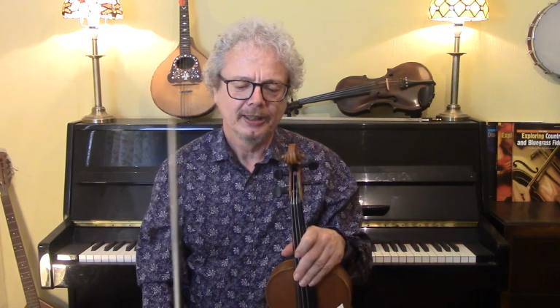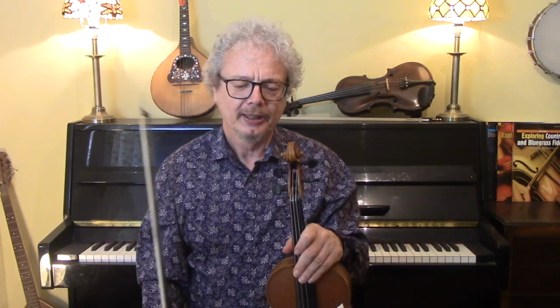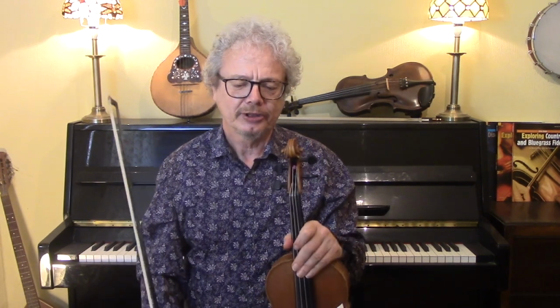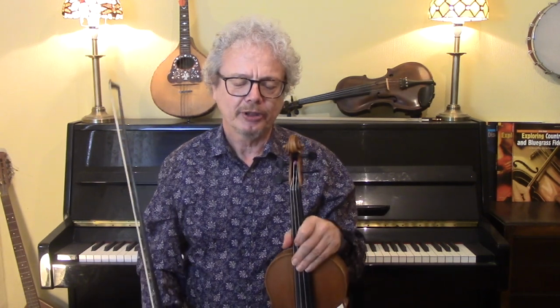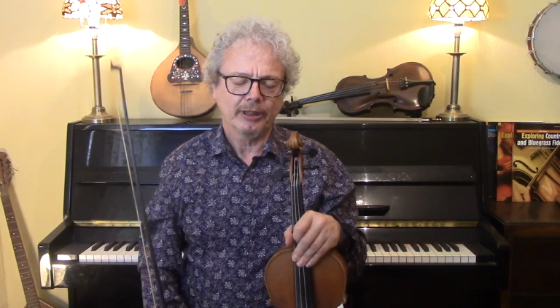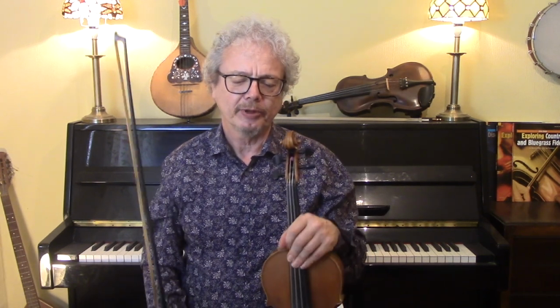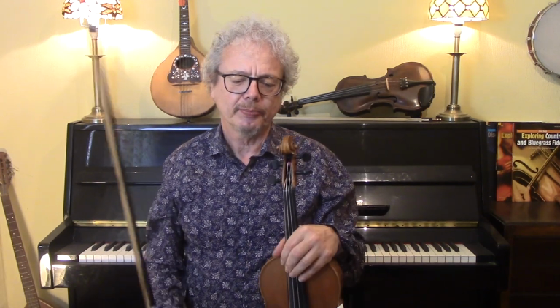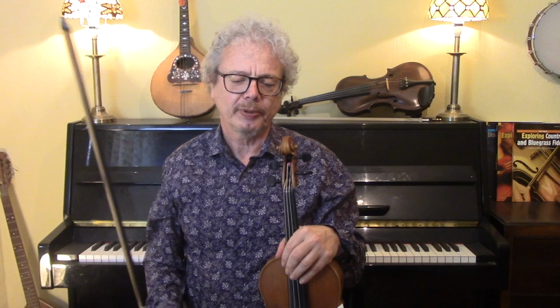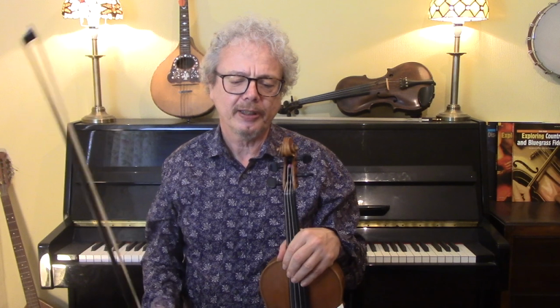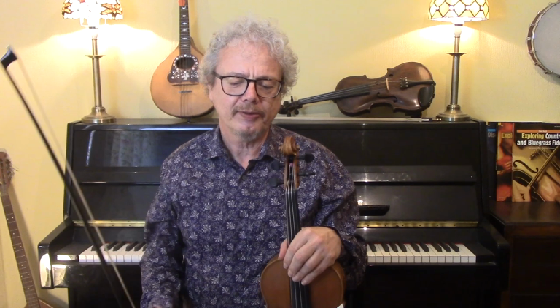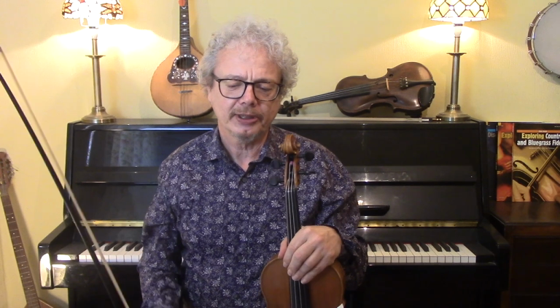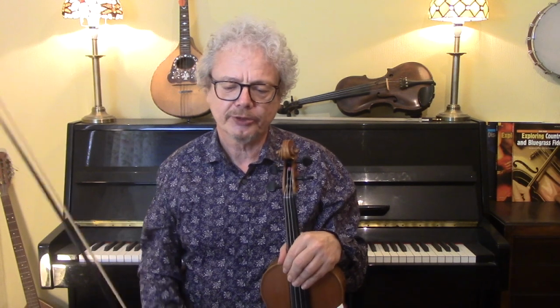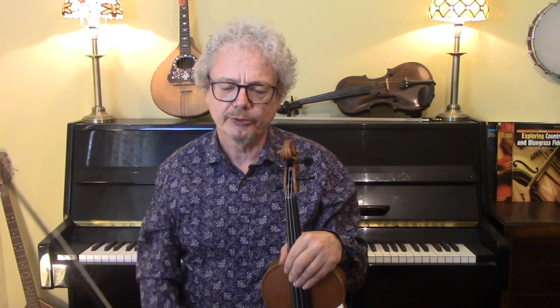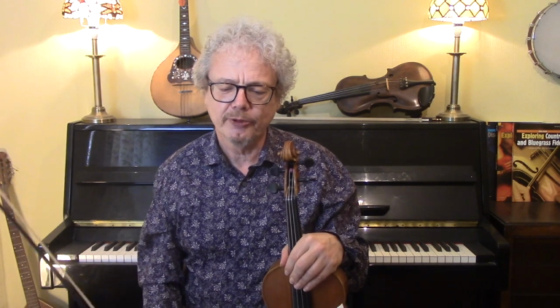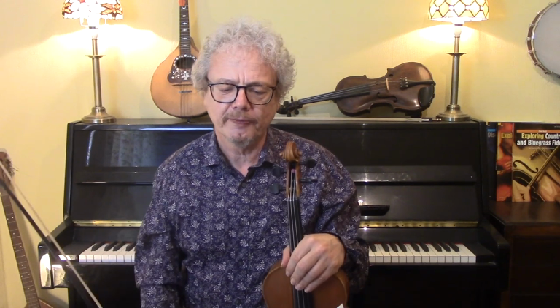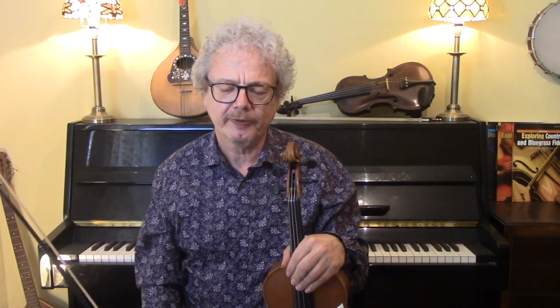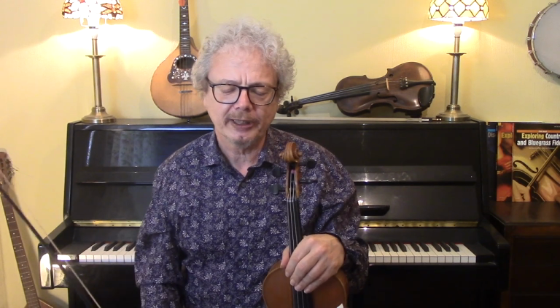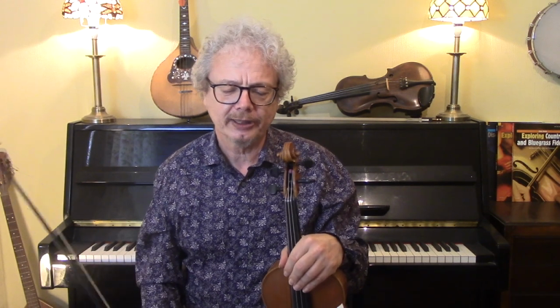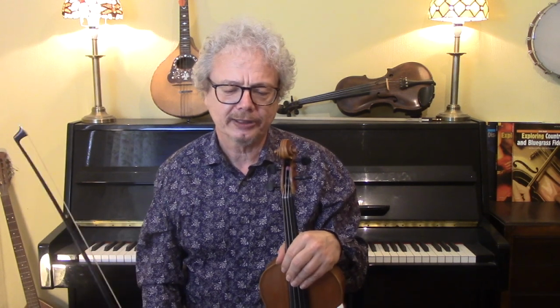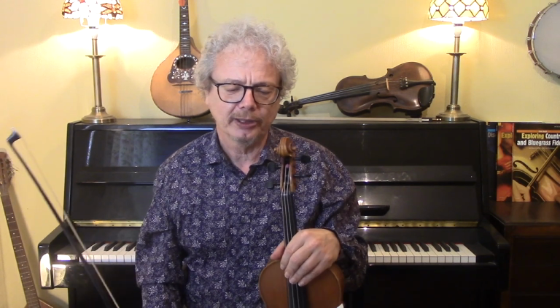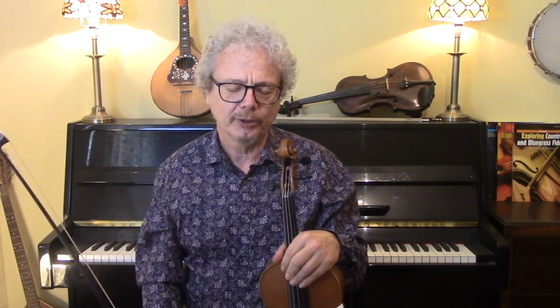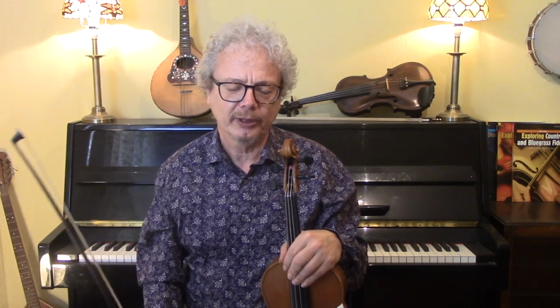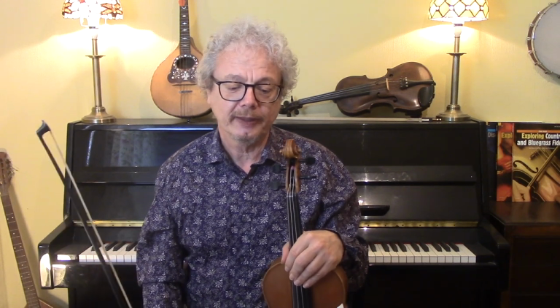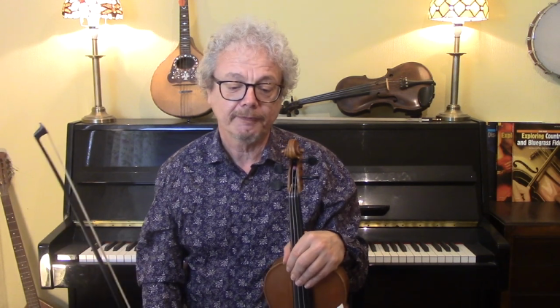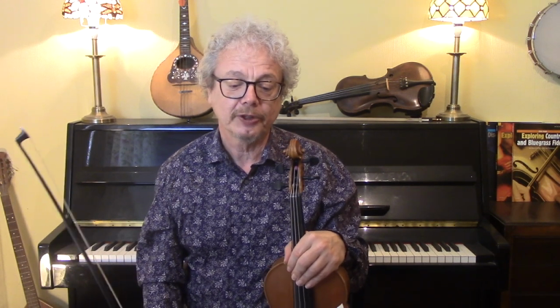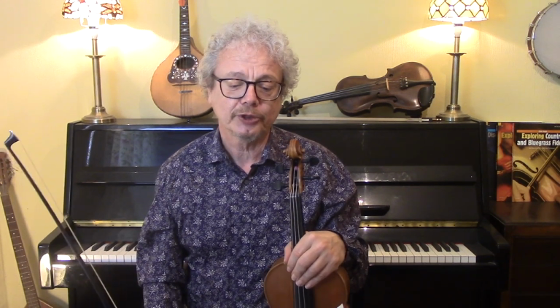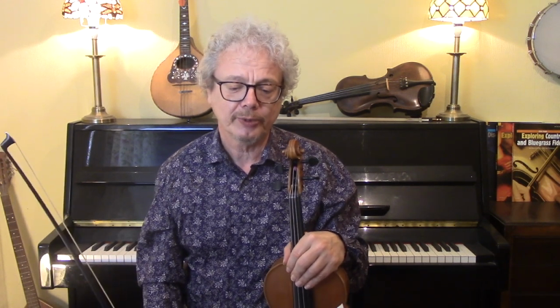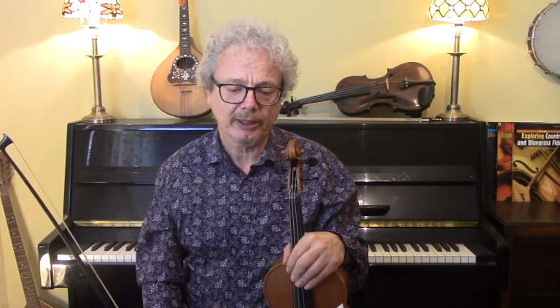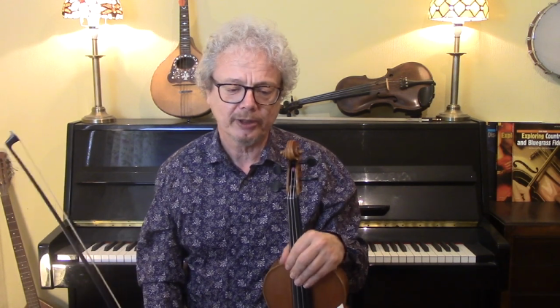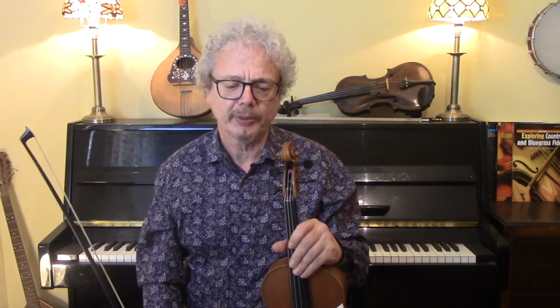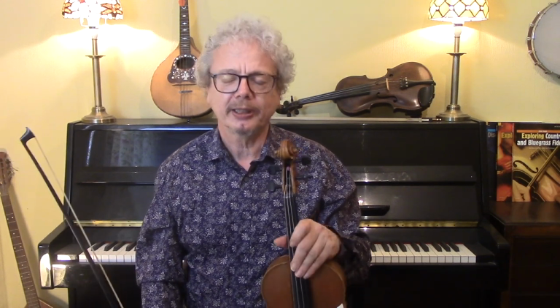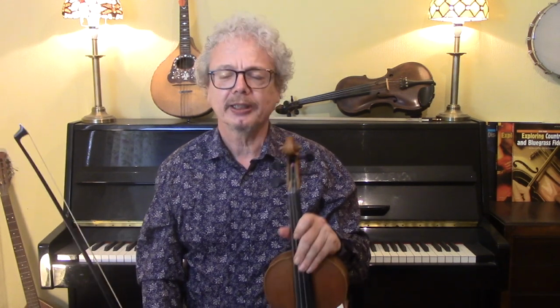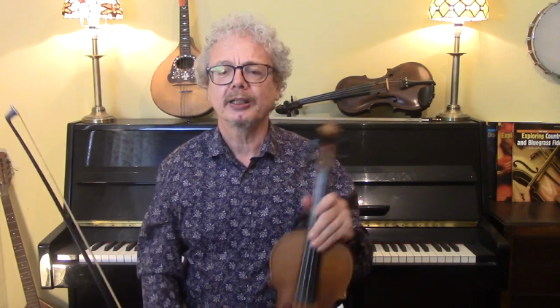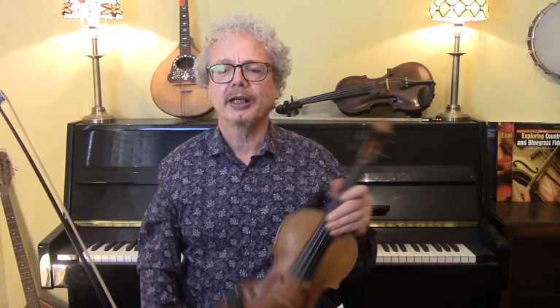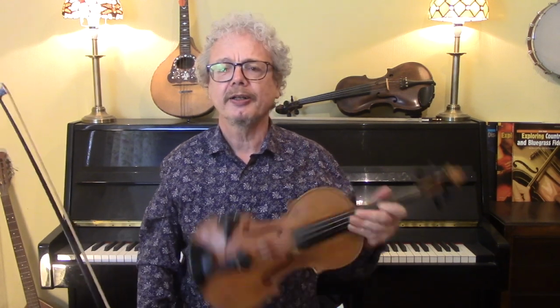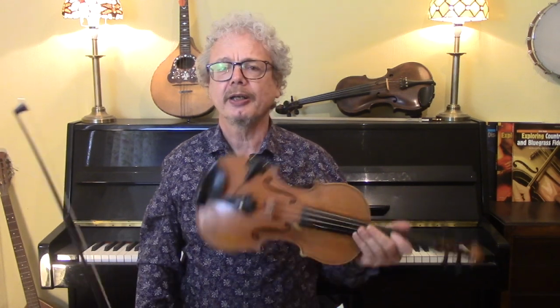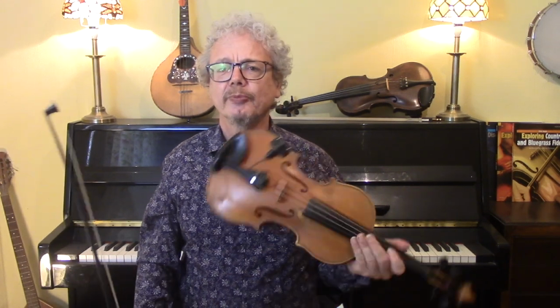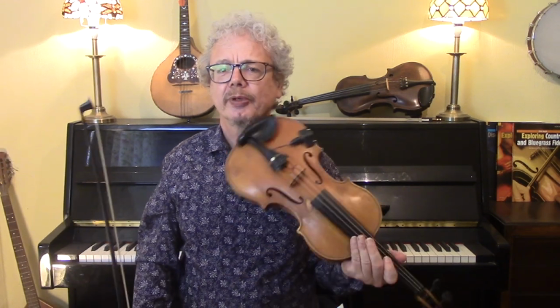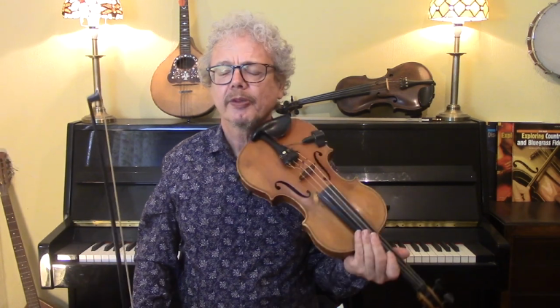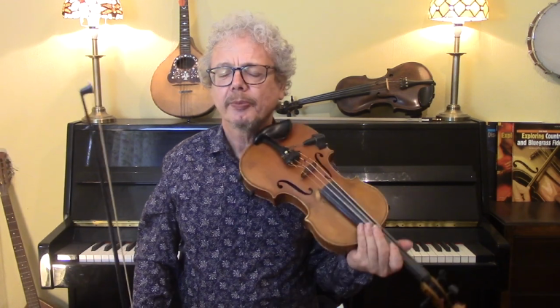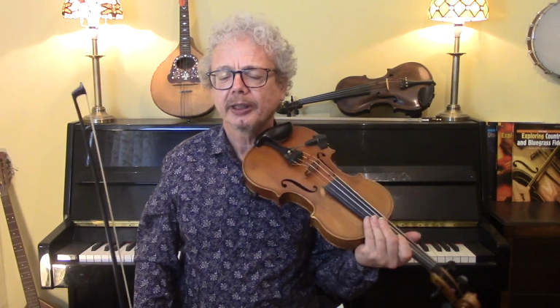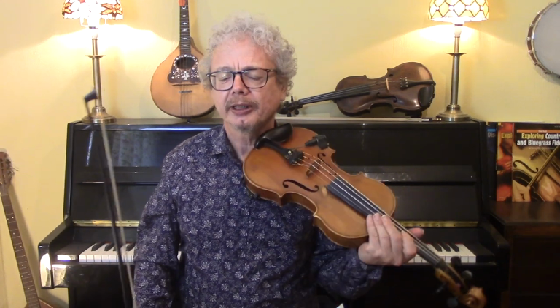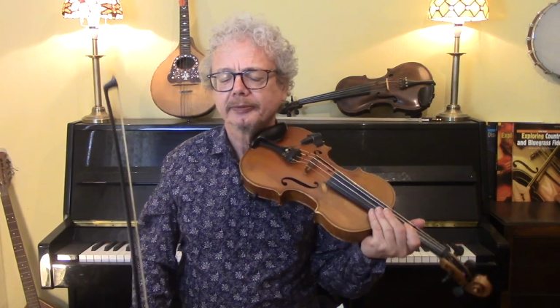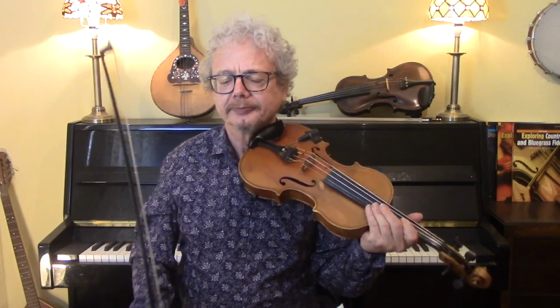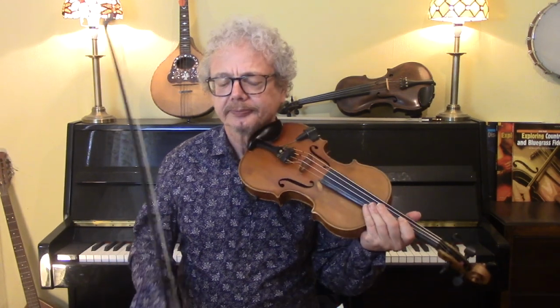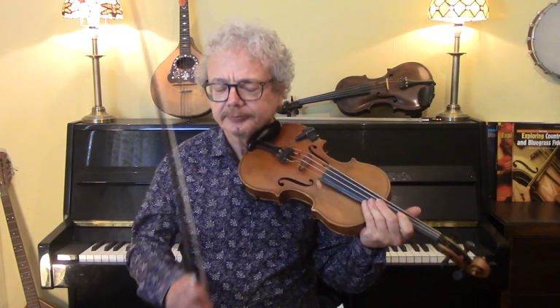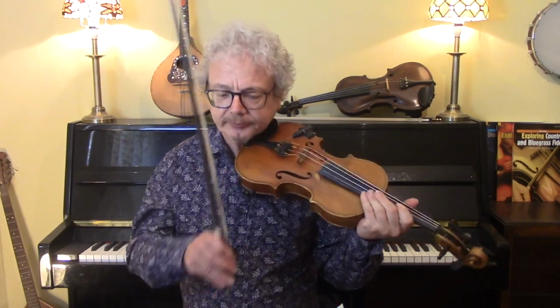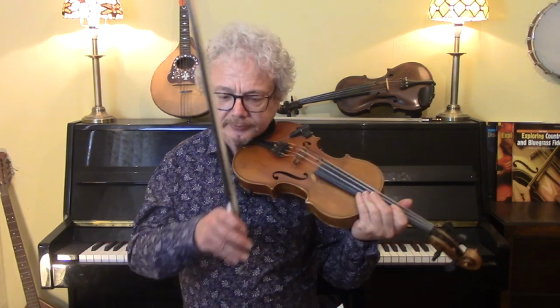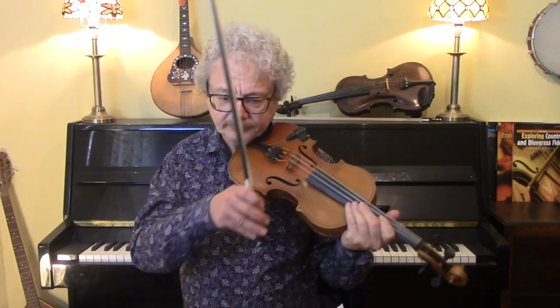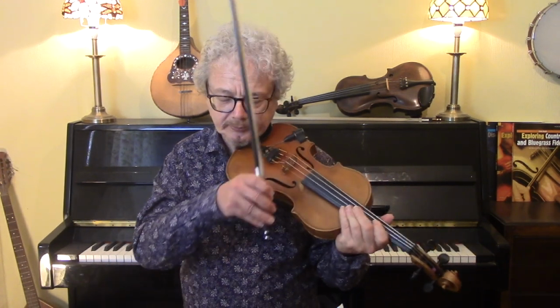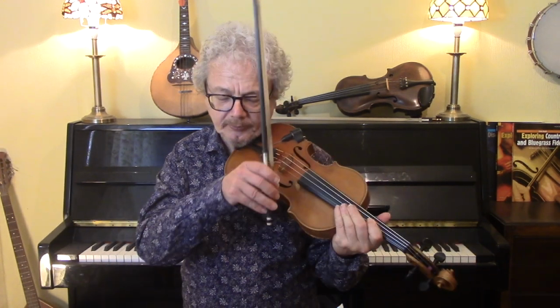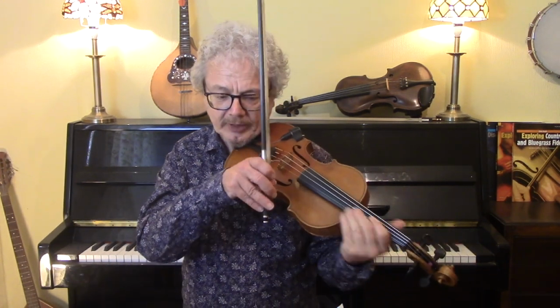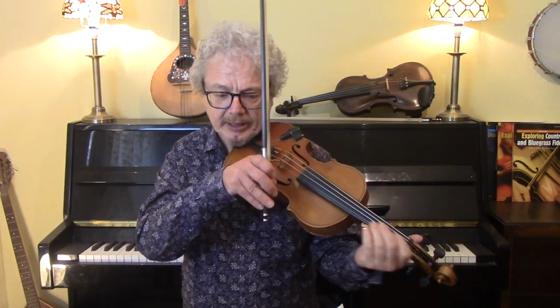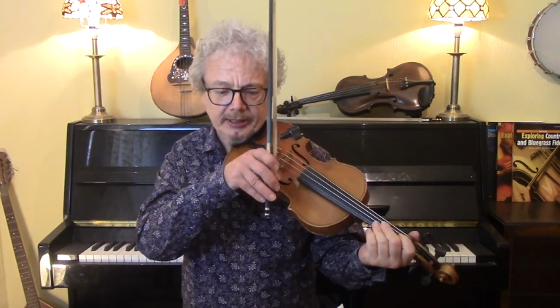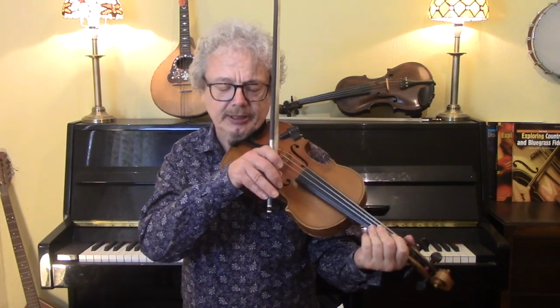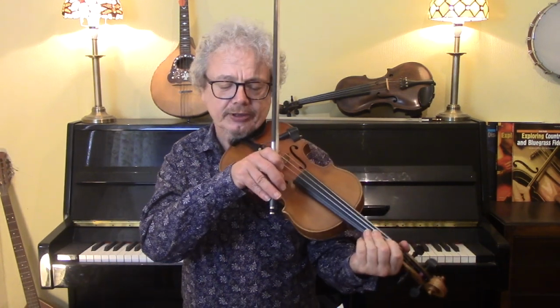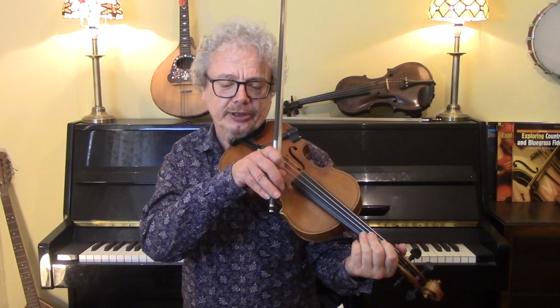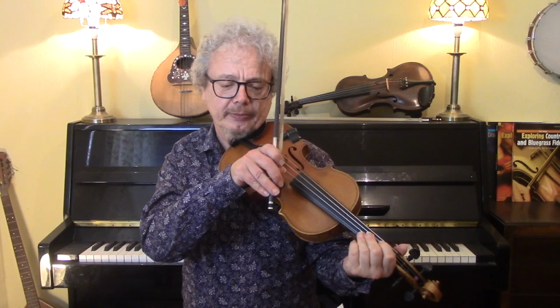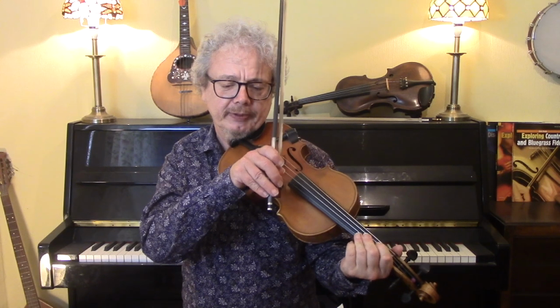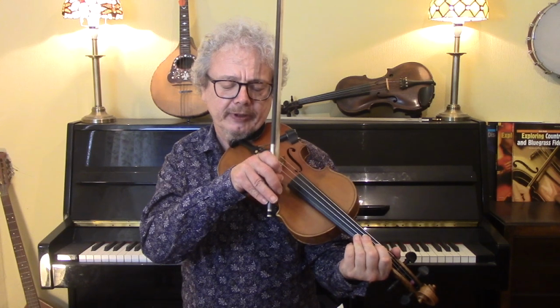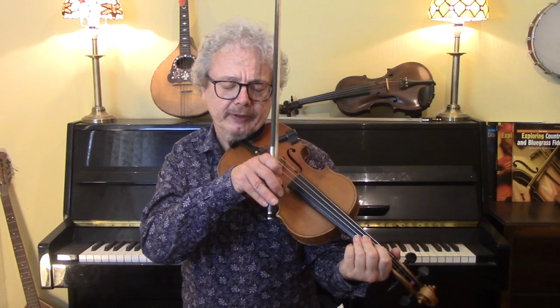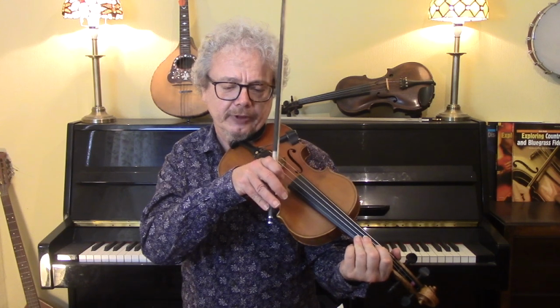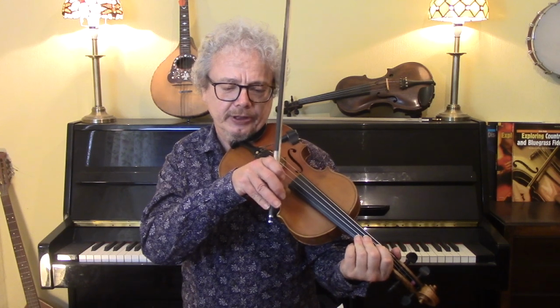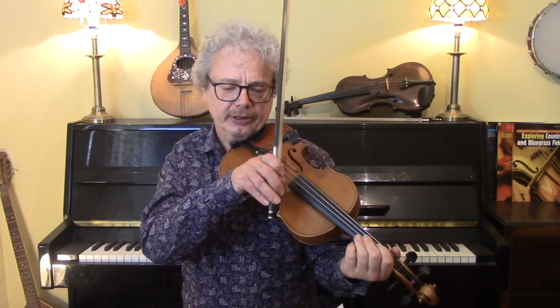I'm going to play this through fairly slowly, first without the backing and then with the backing. Here's the simplified version.